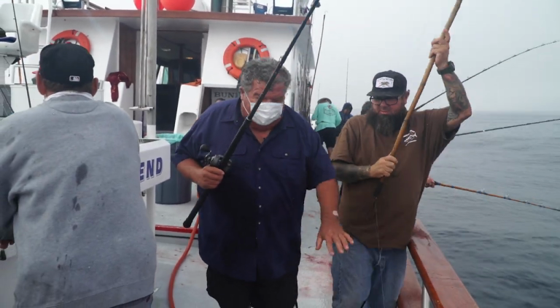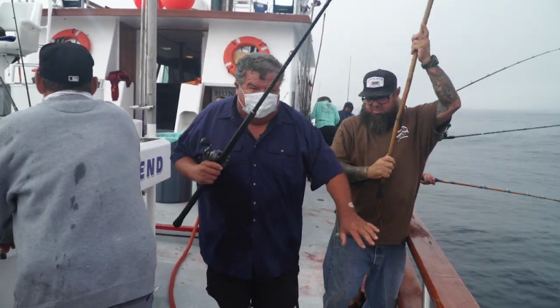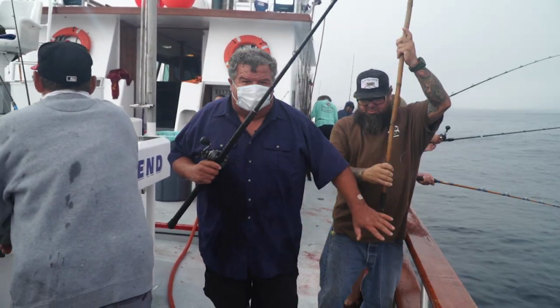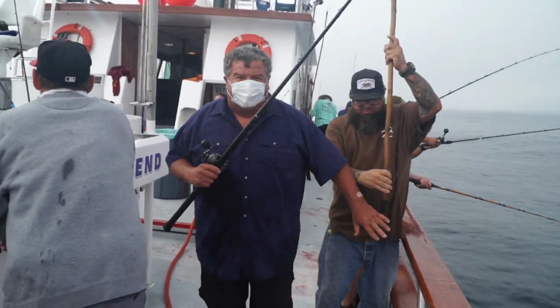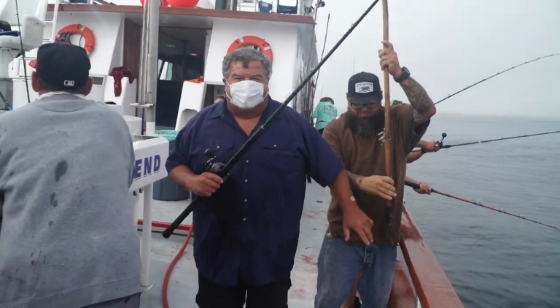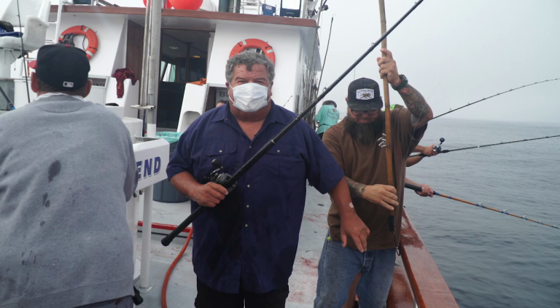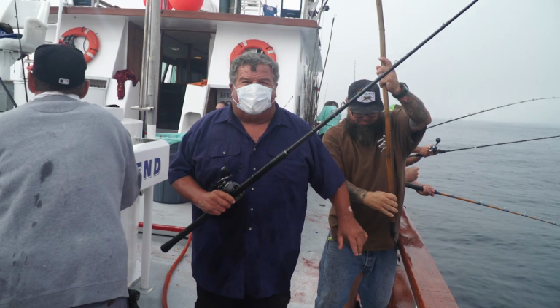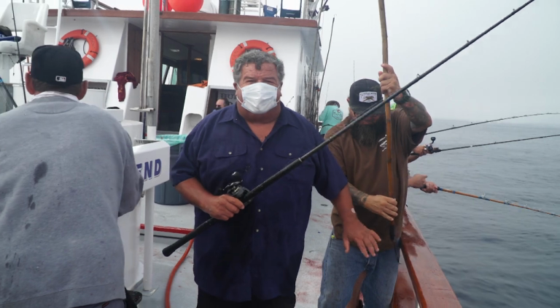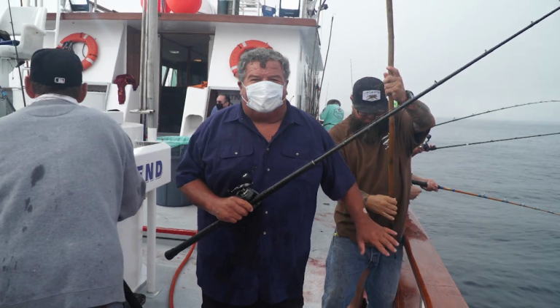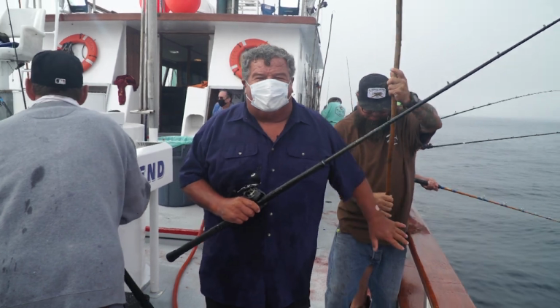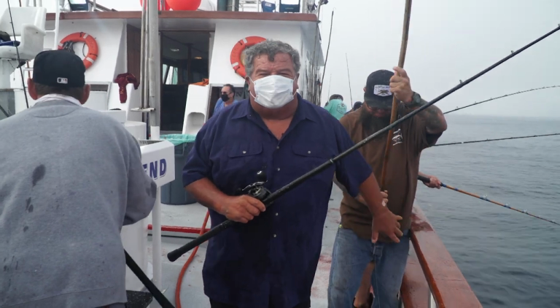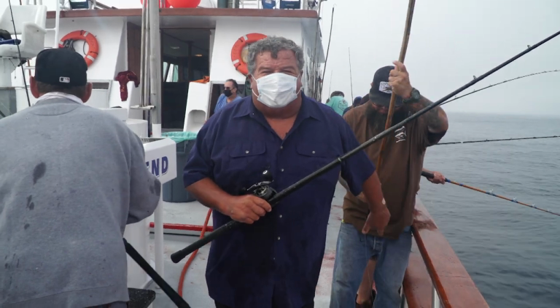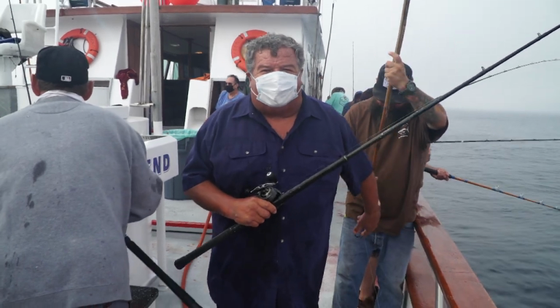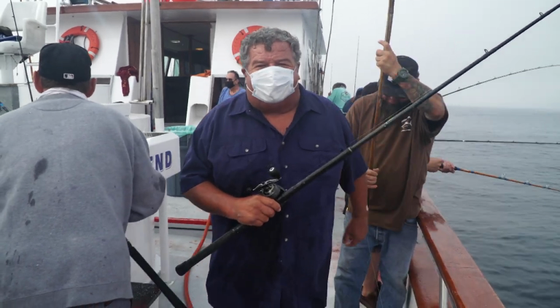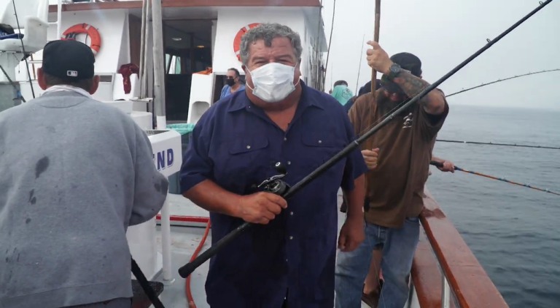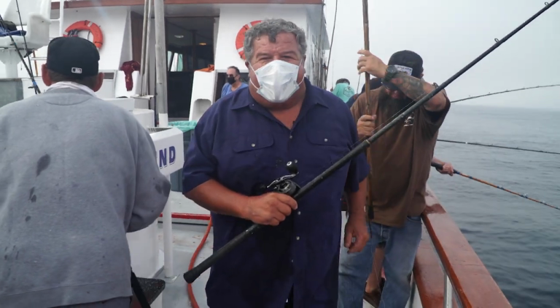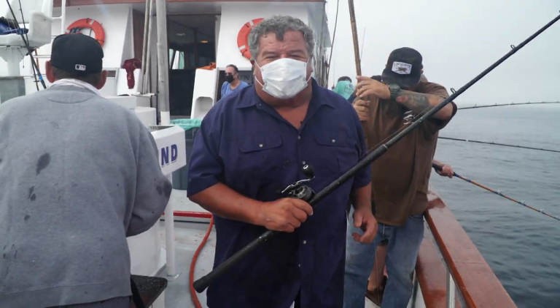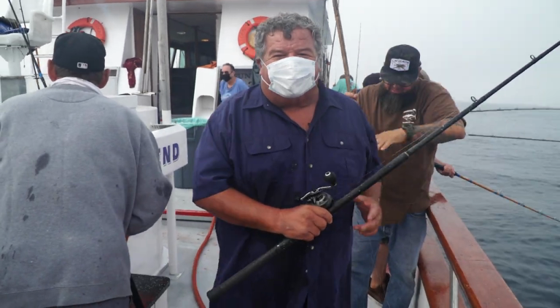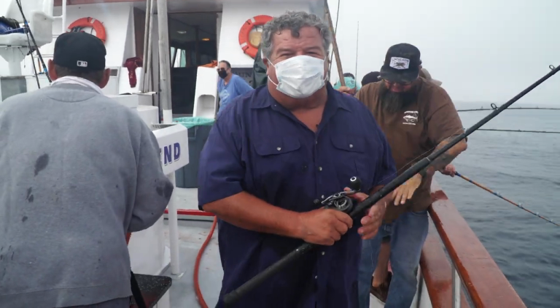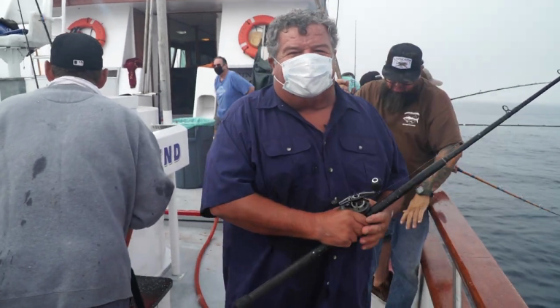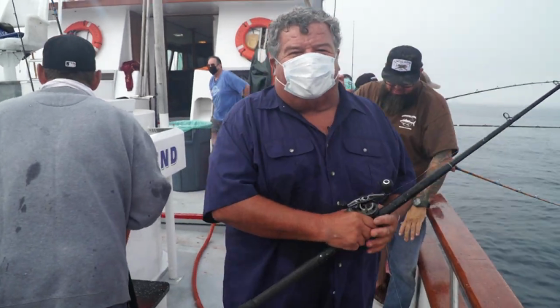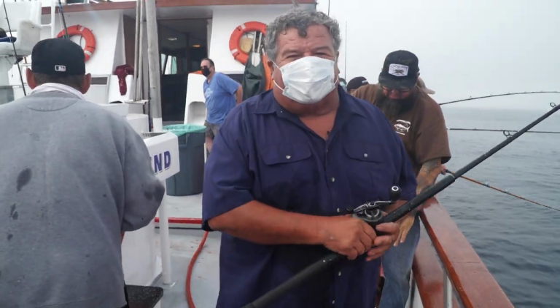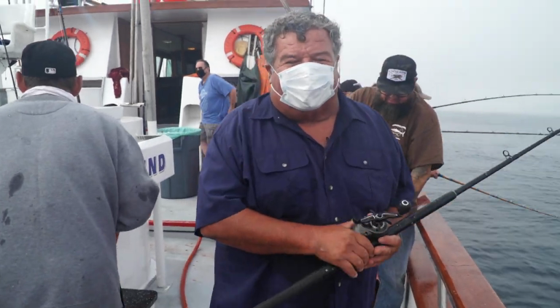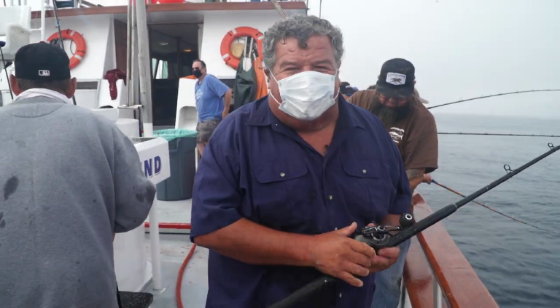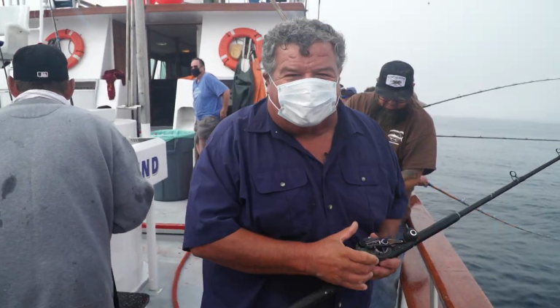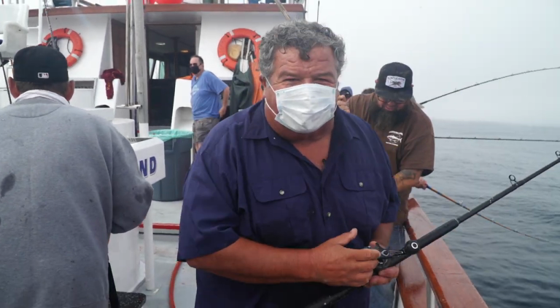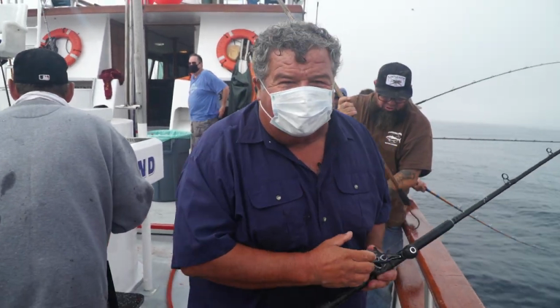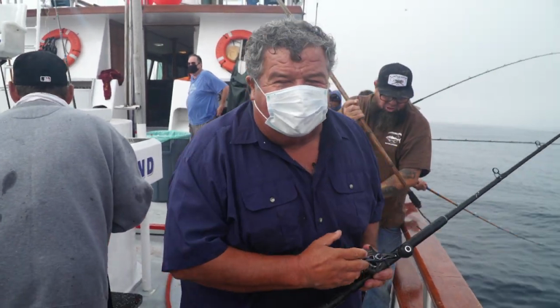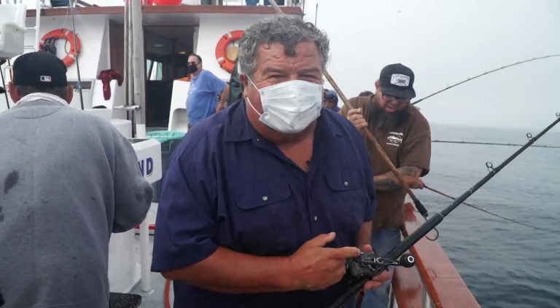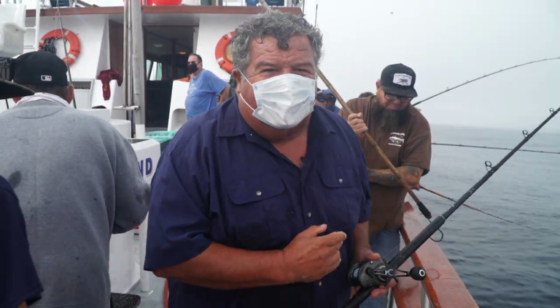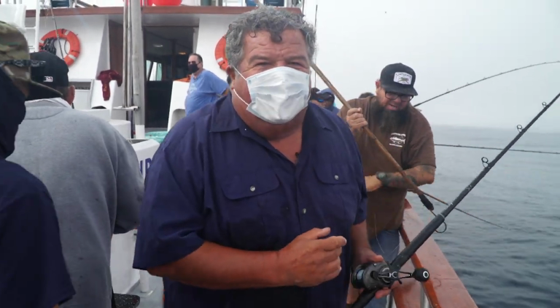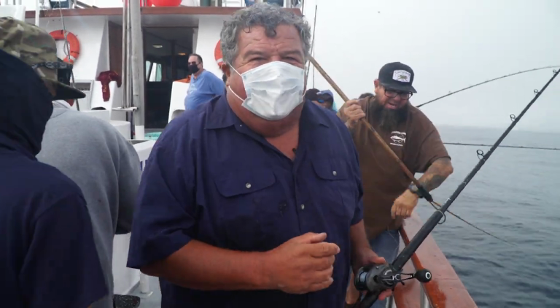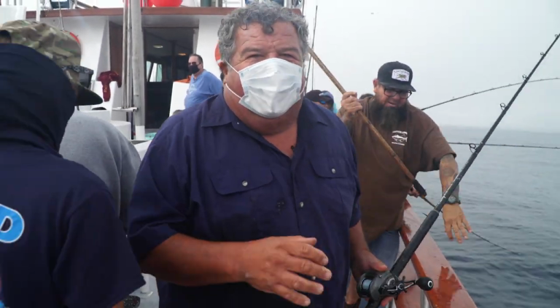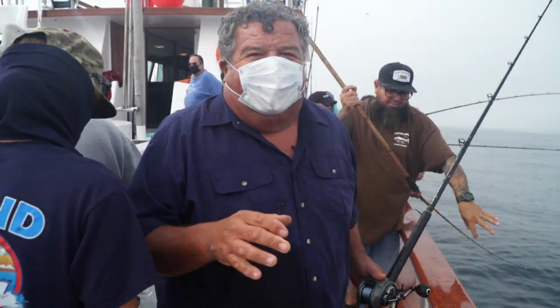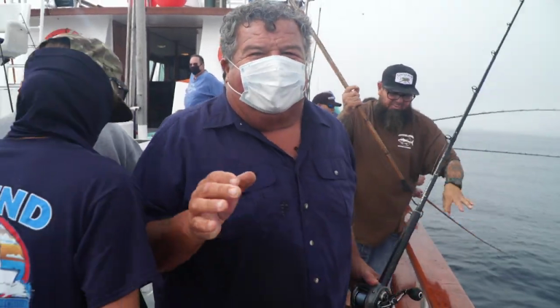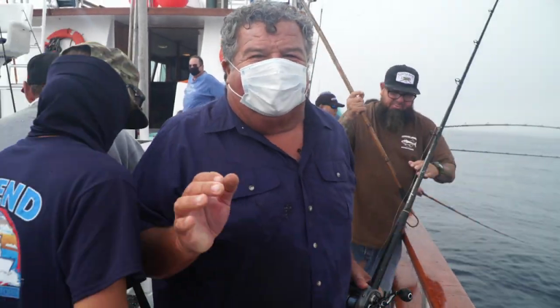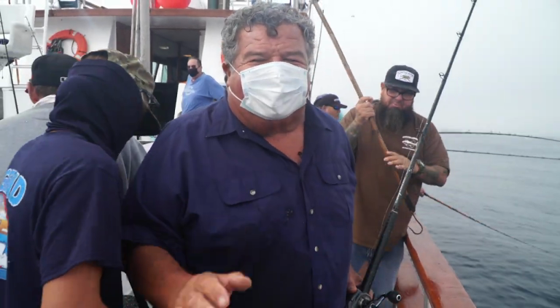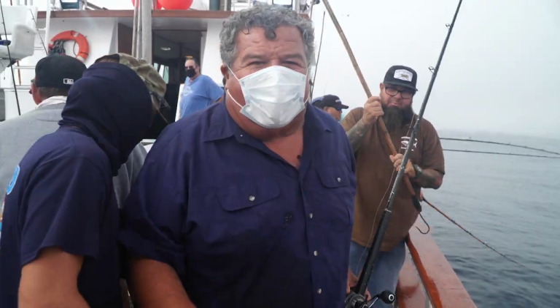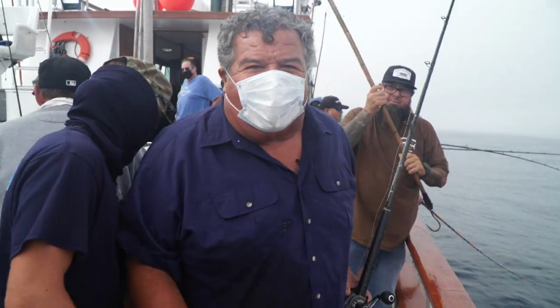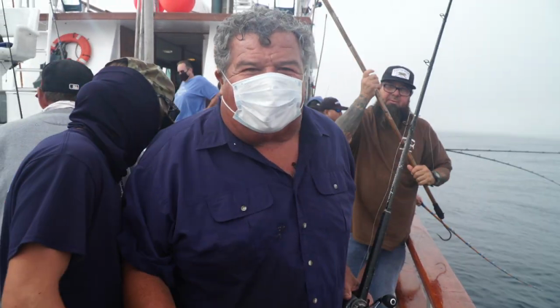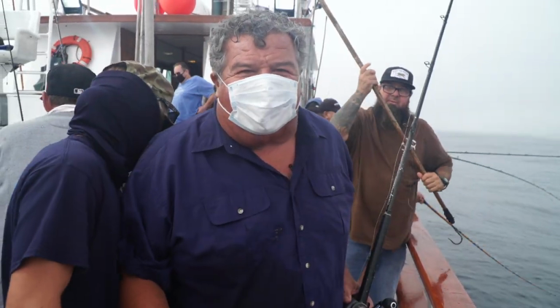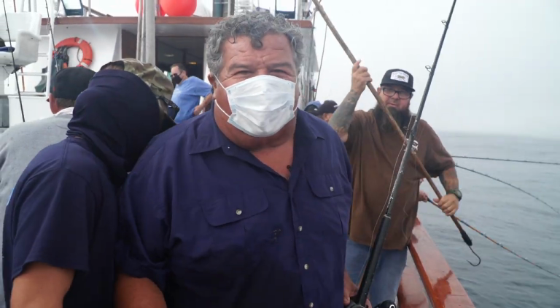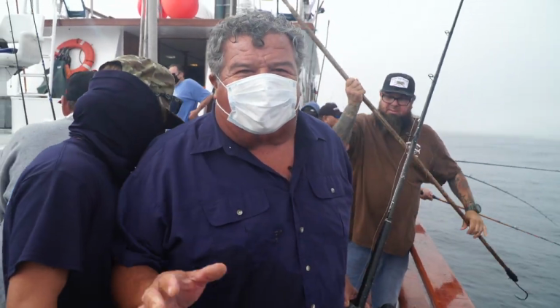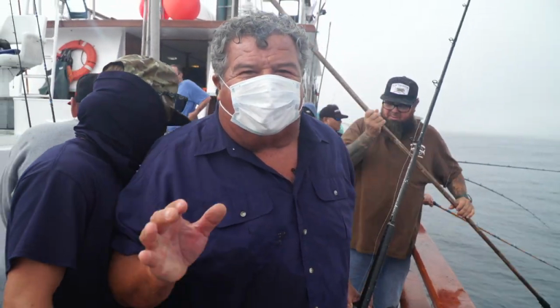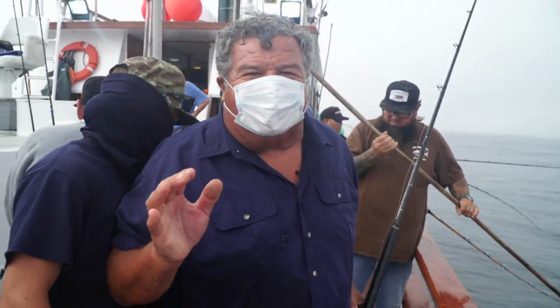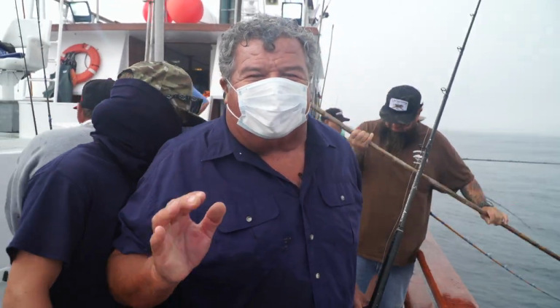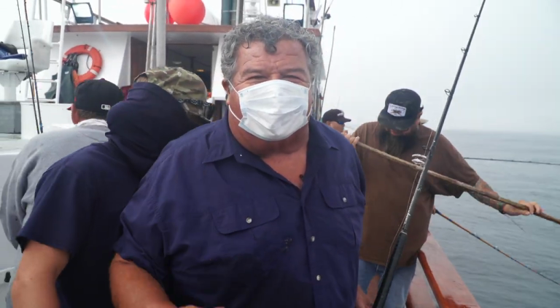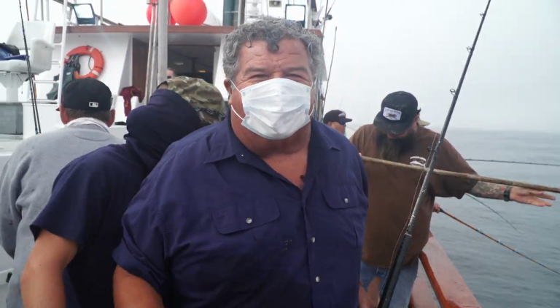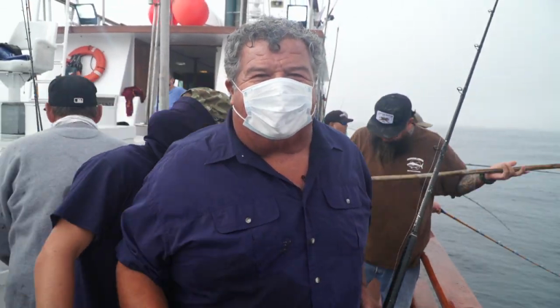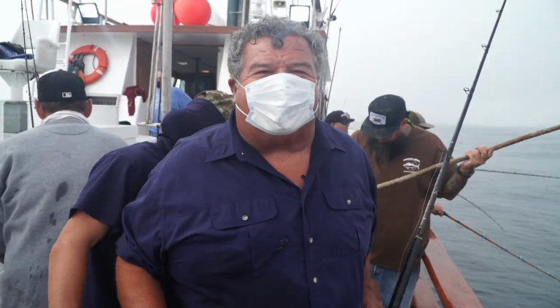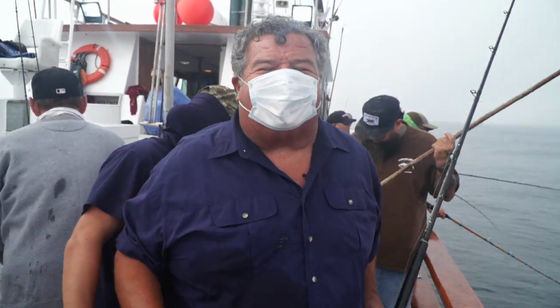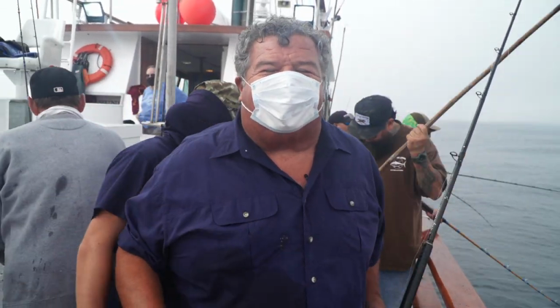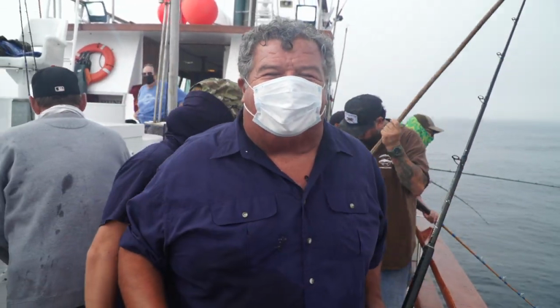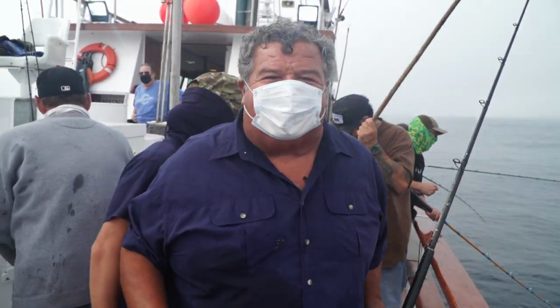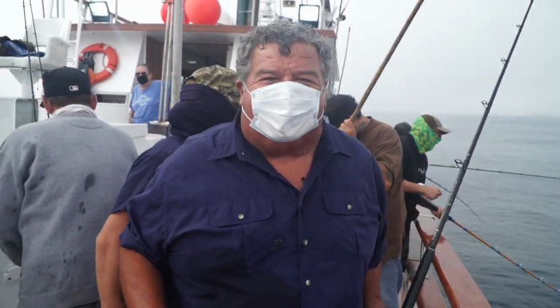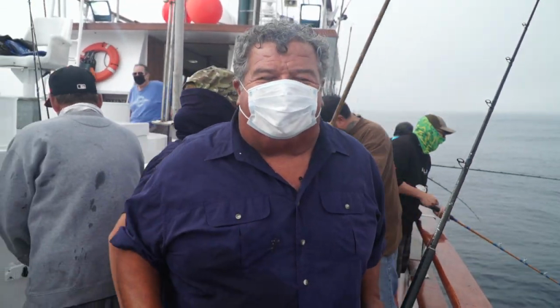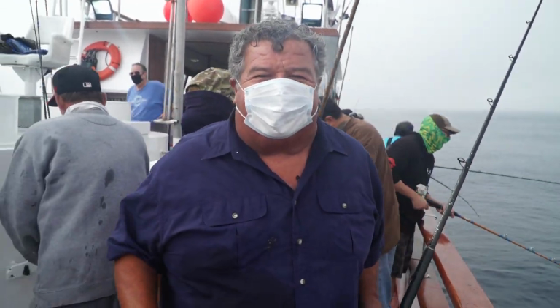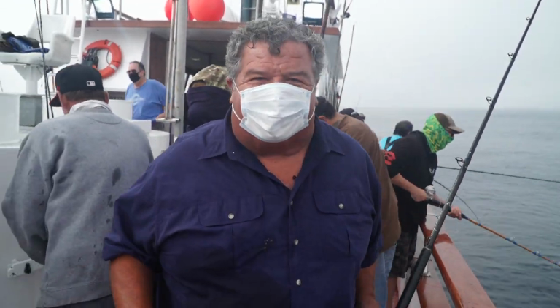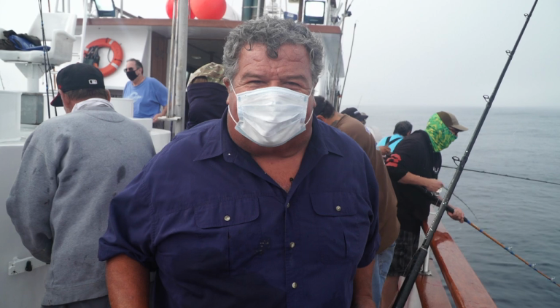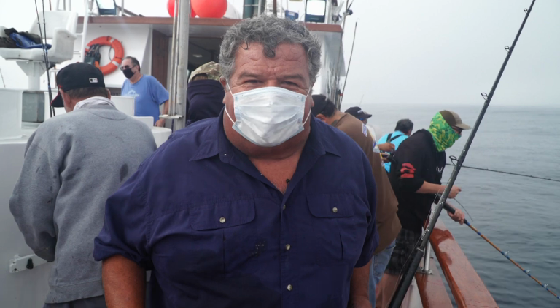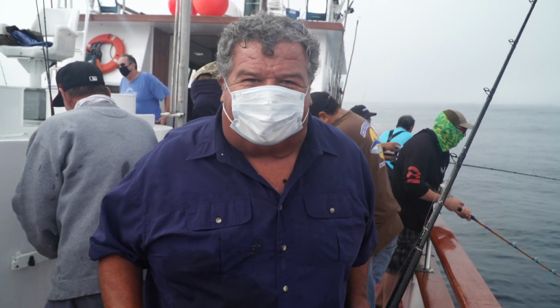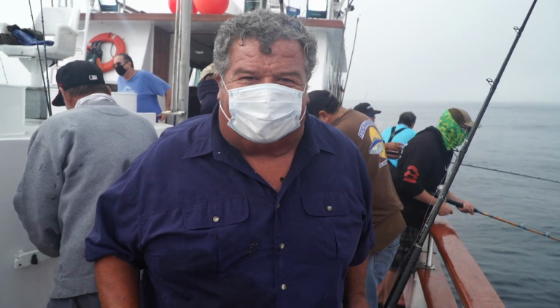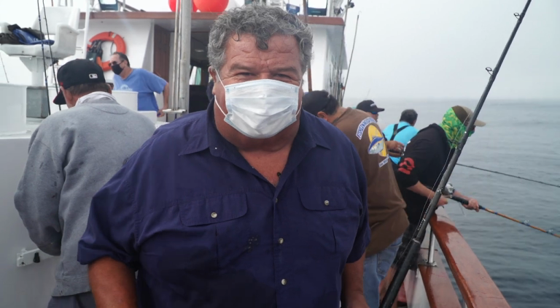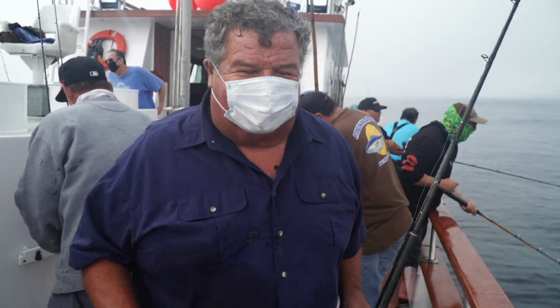Alright, let's take a little break from the action here aboard the Legend. Let's go to the Tackle Box and give you a good look at the gear you need for this type of fishing.